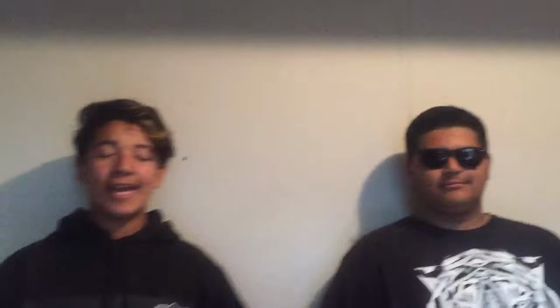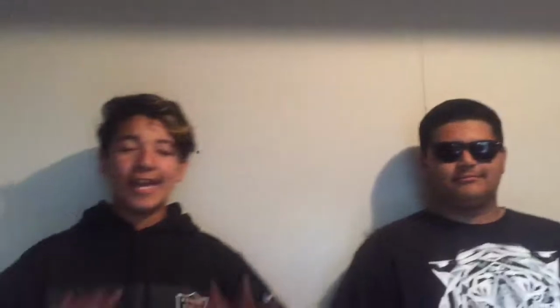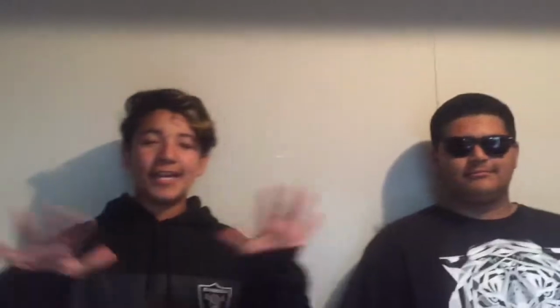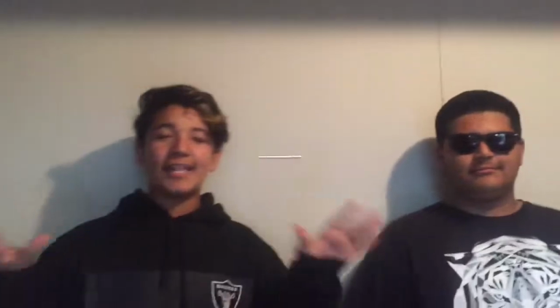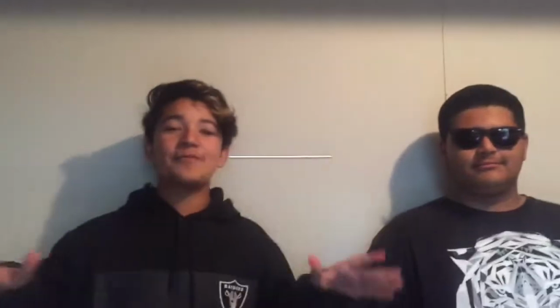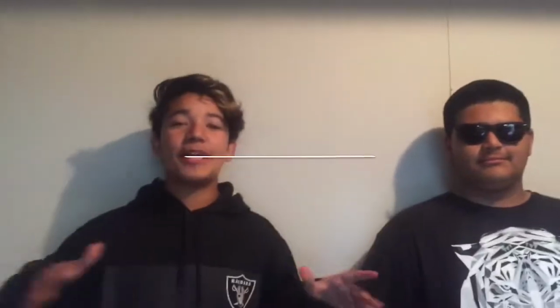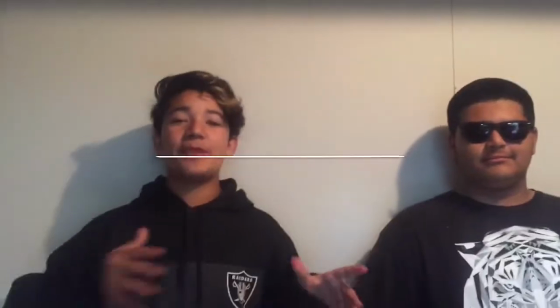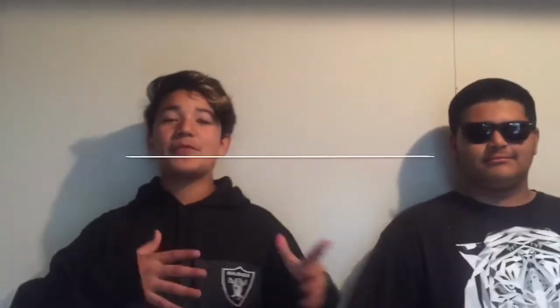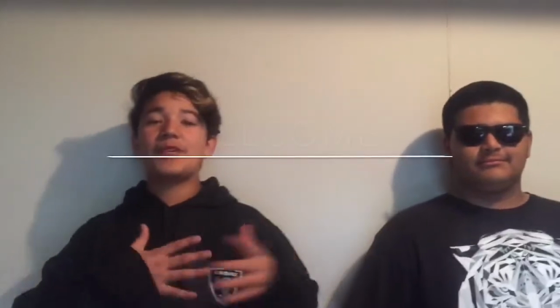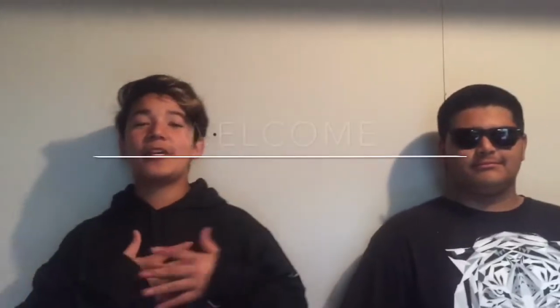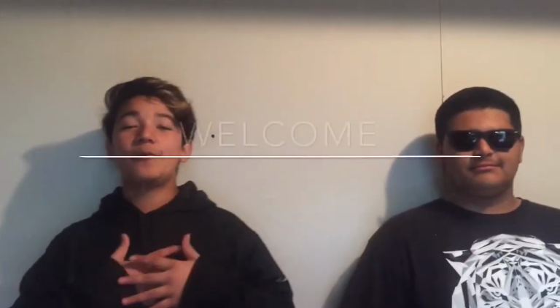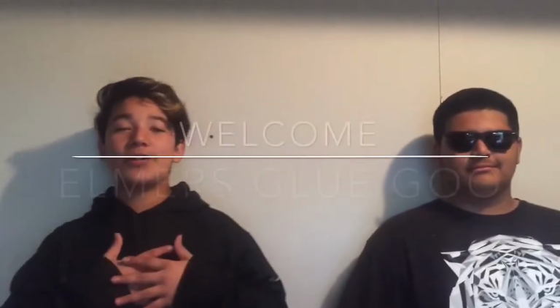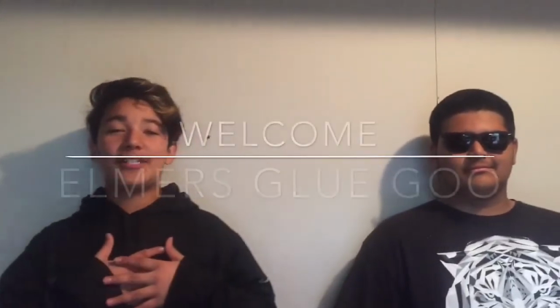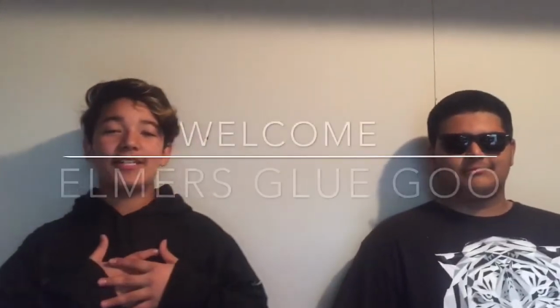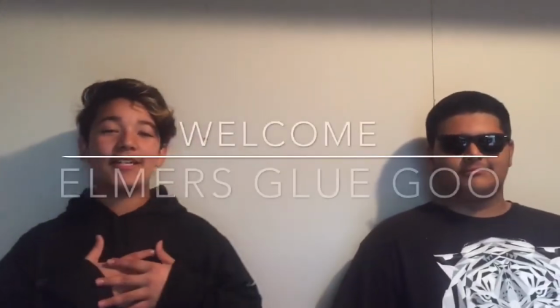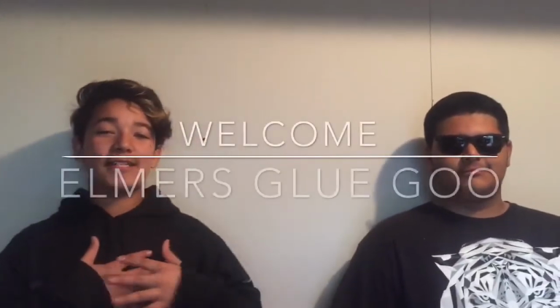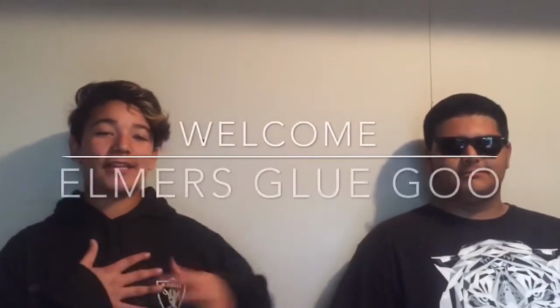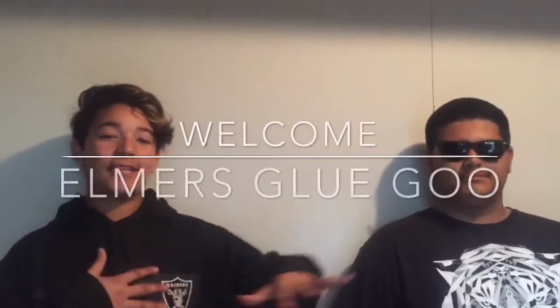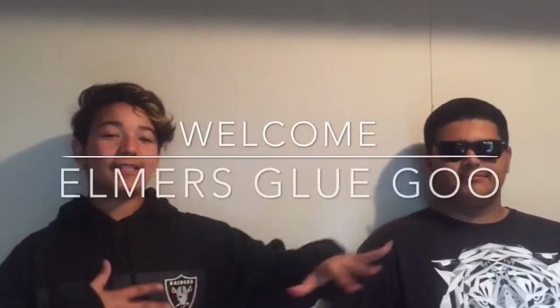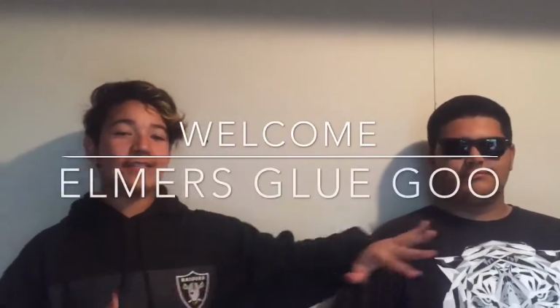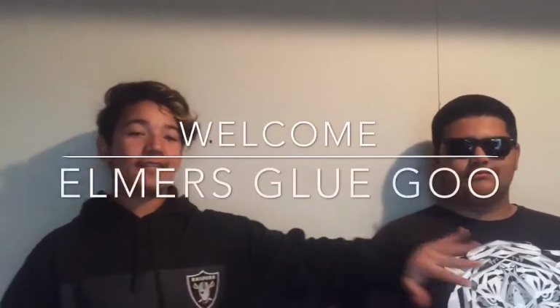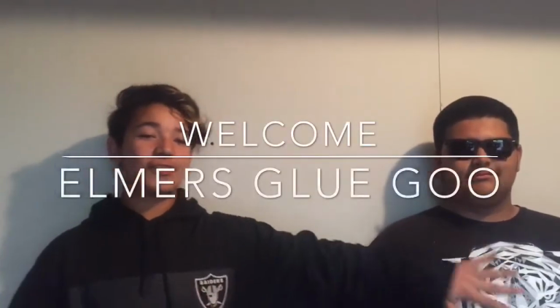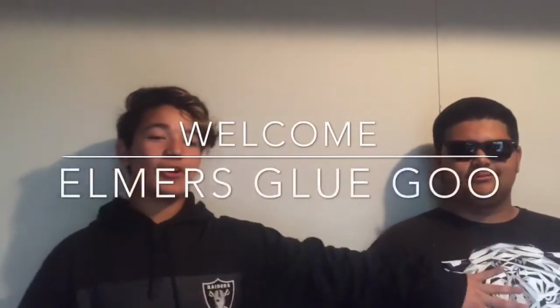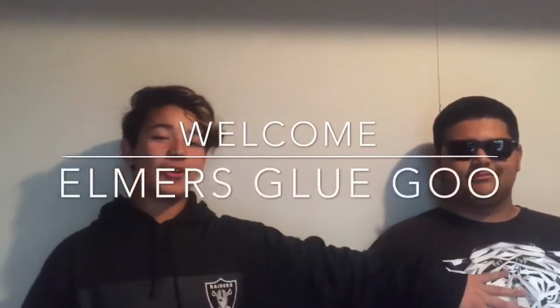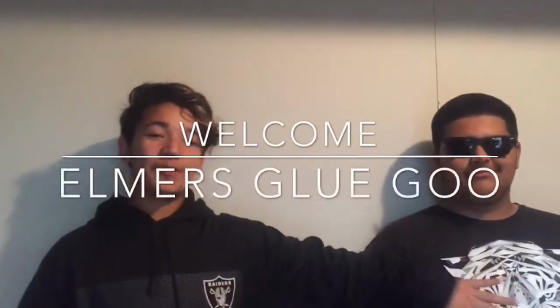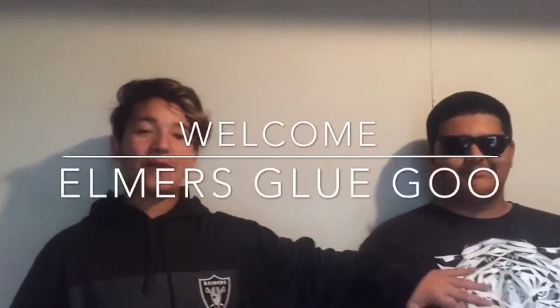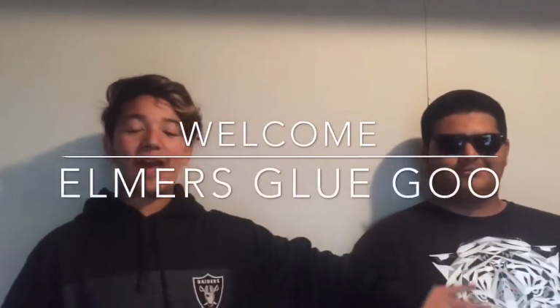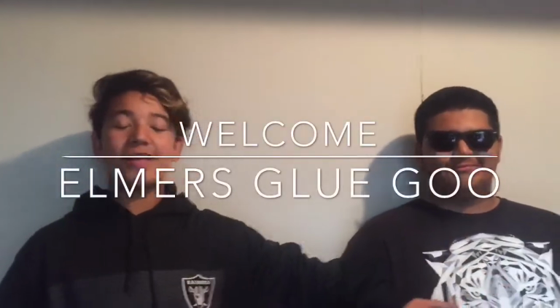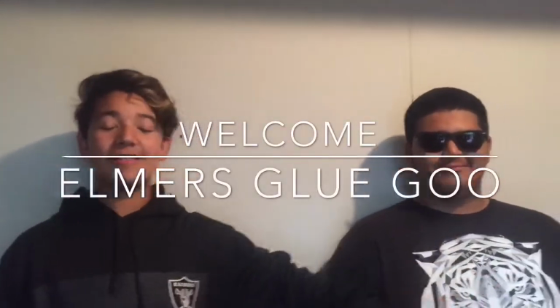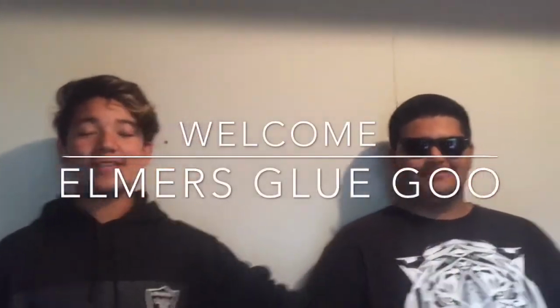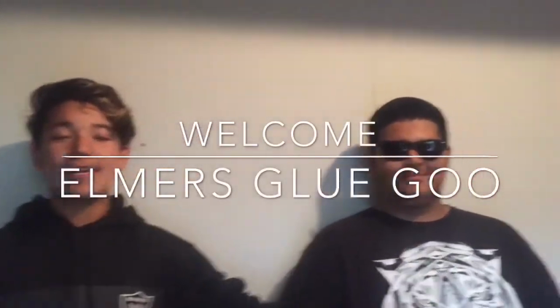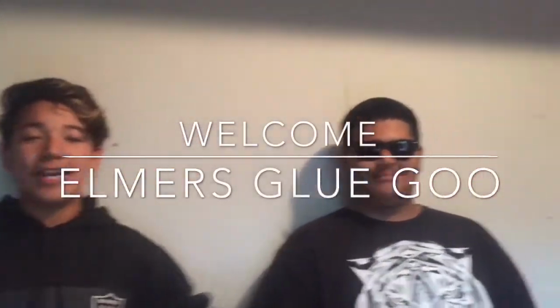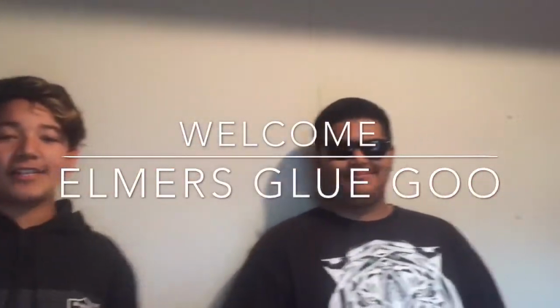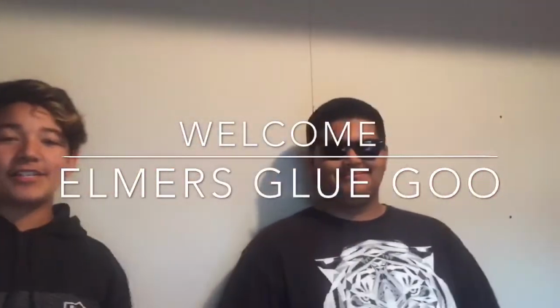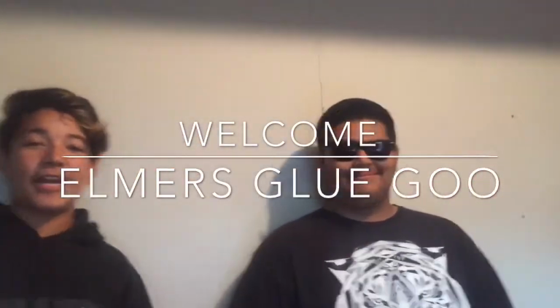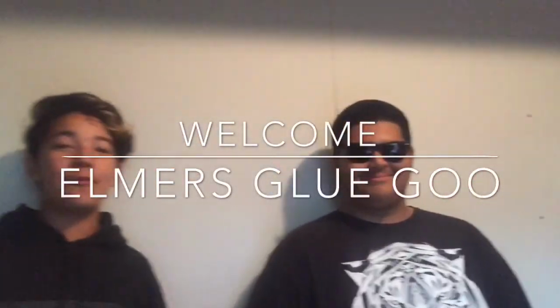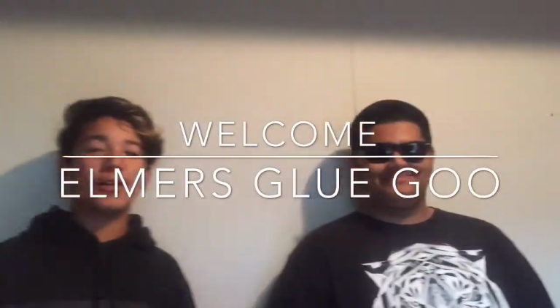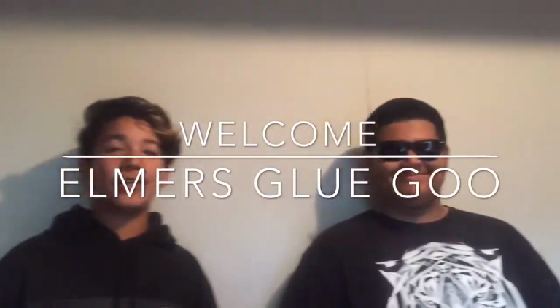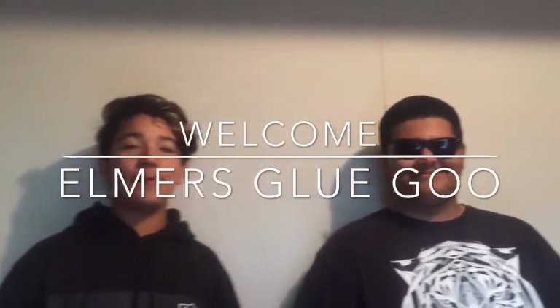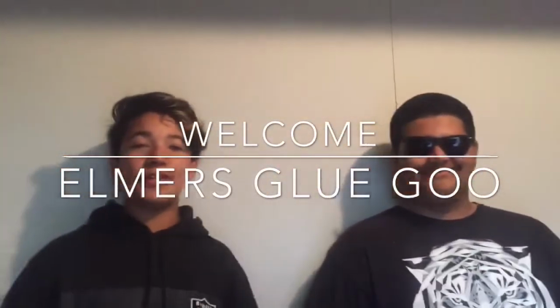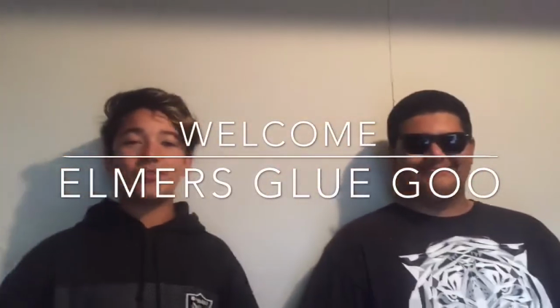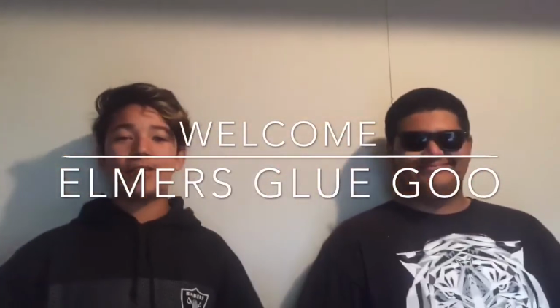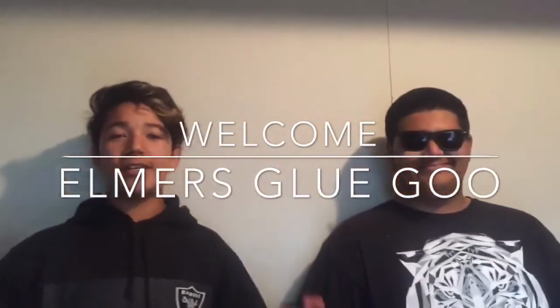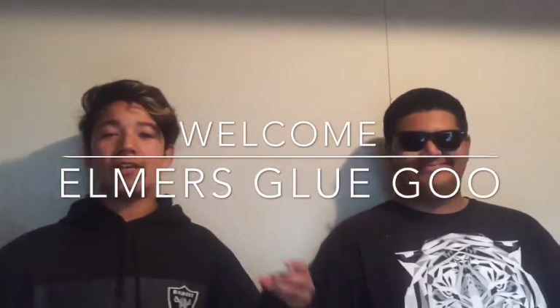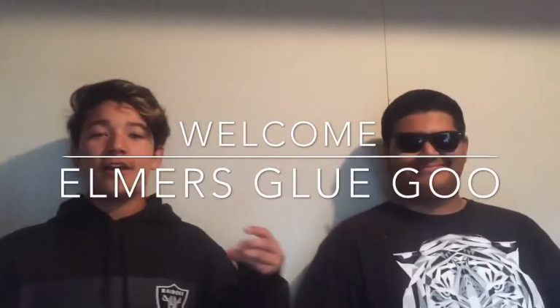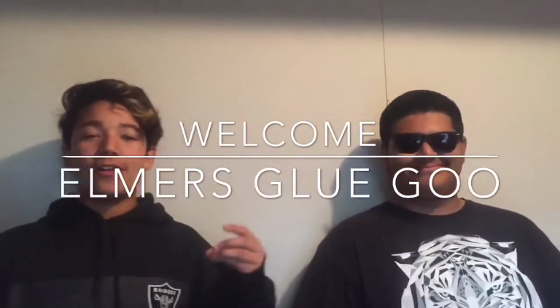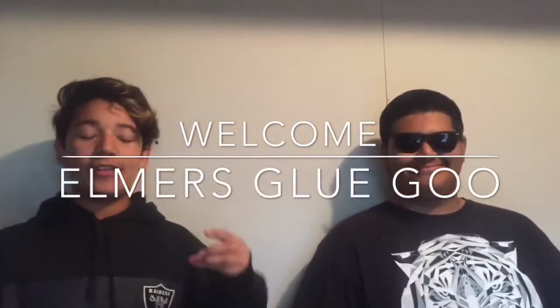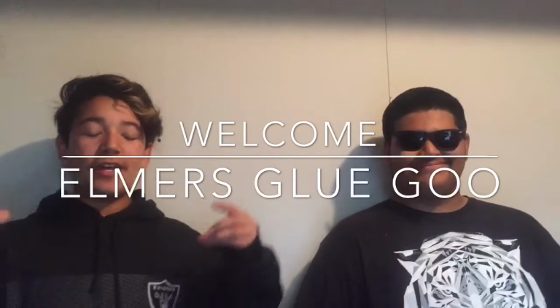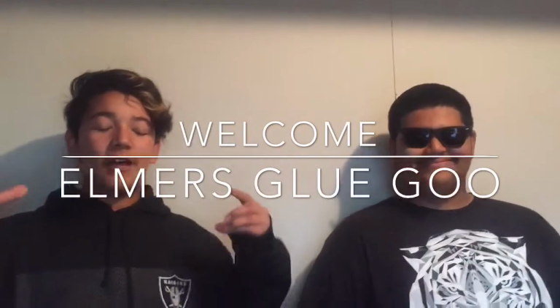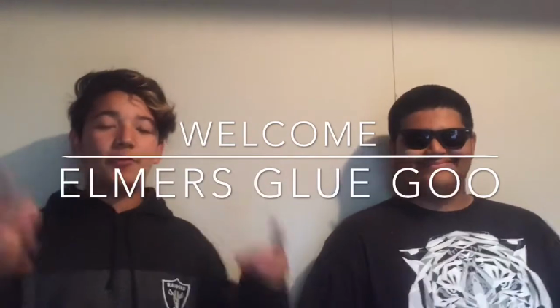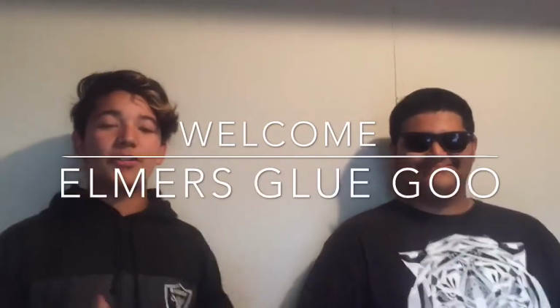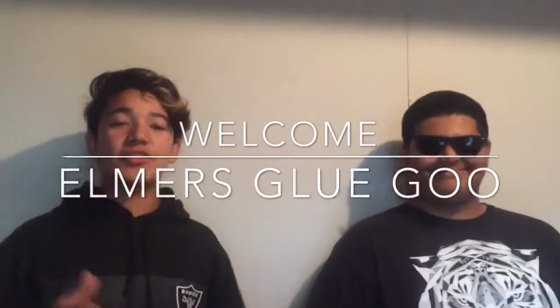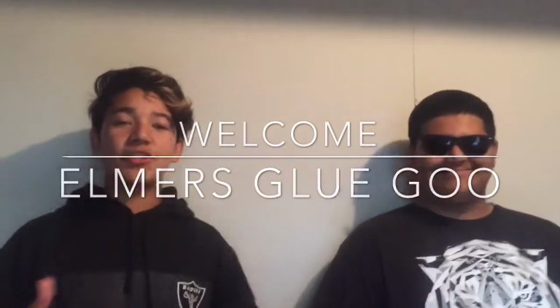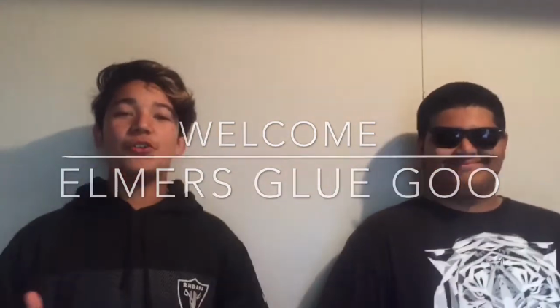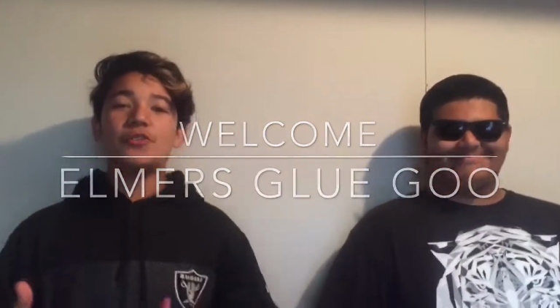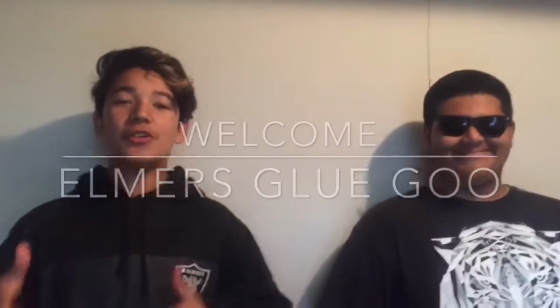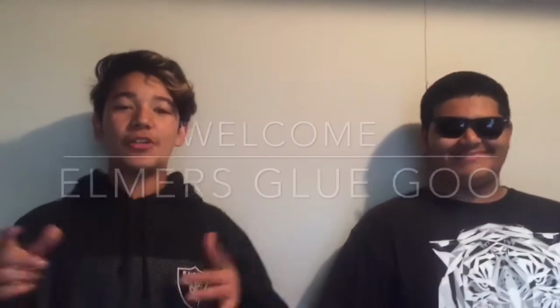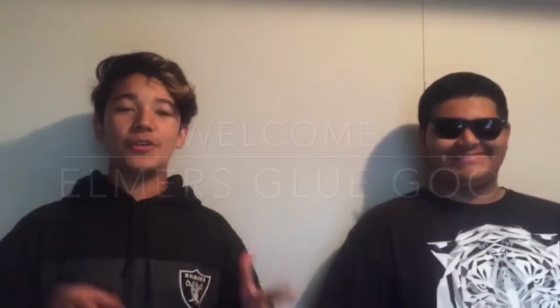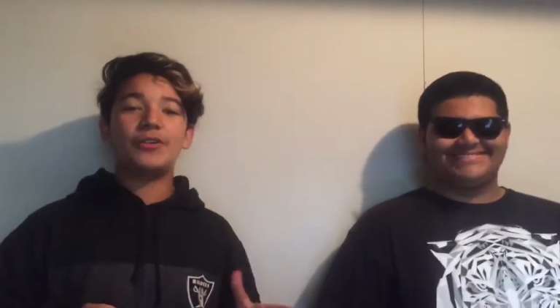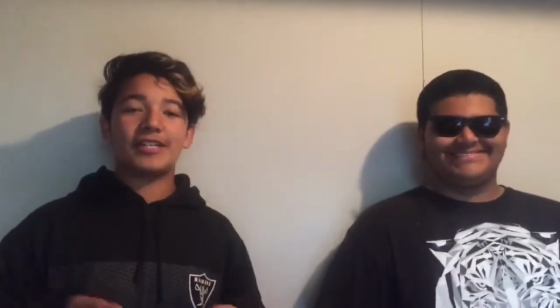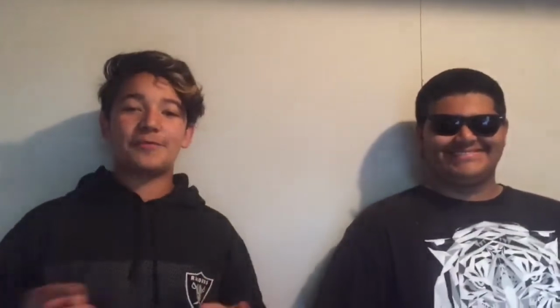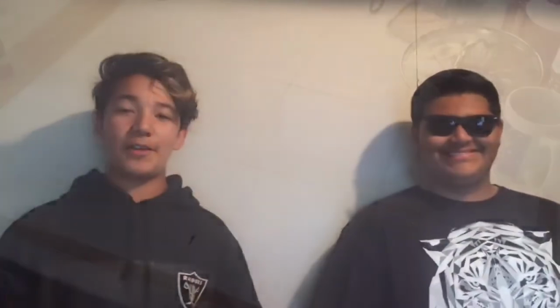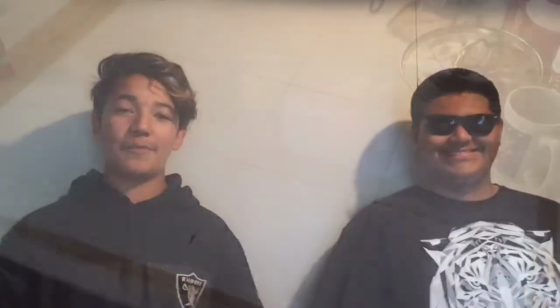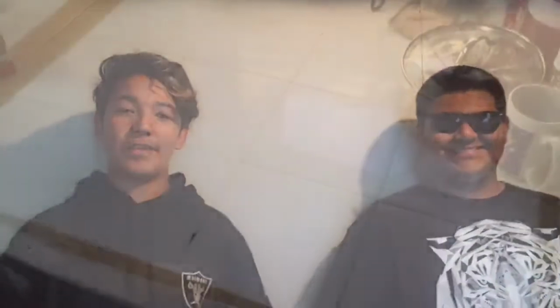Hey guys, my name is Mikael Martinez and this is Carlos Paz, and today we're going to be doing the Elmer's glue goo experiment.